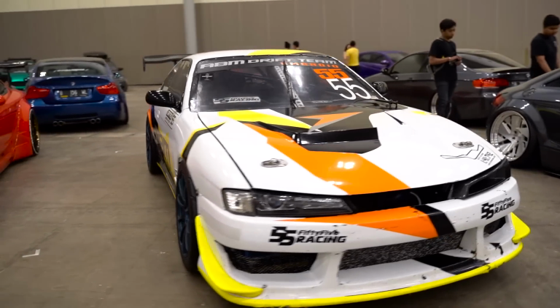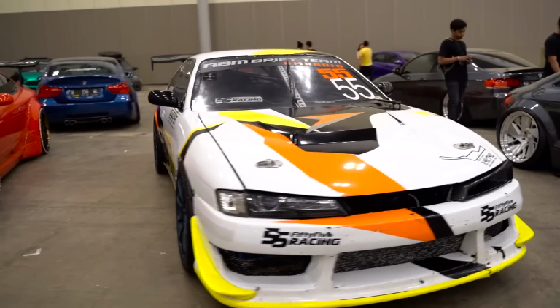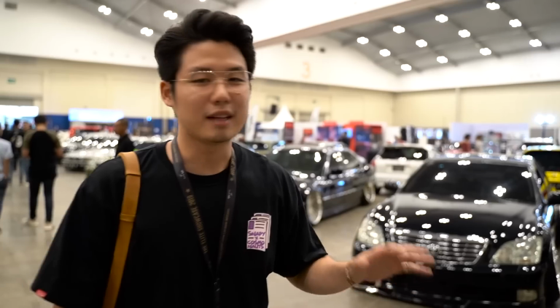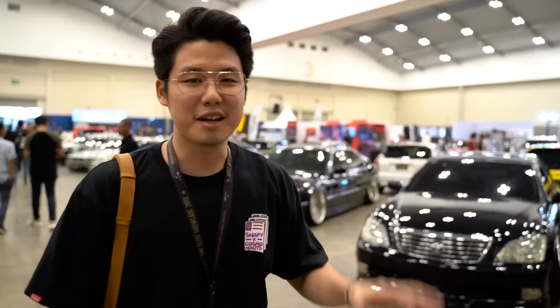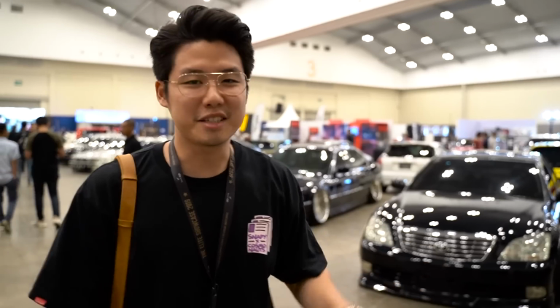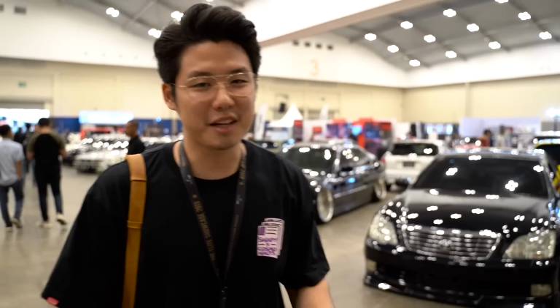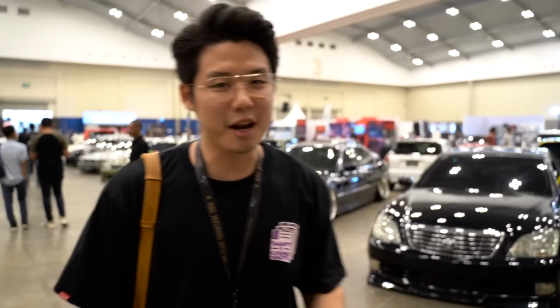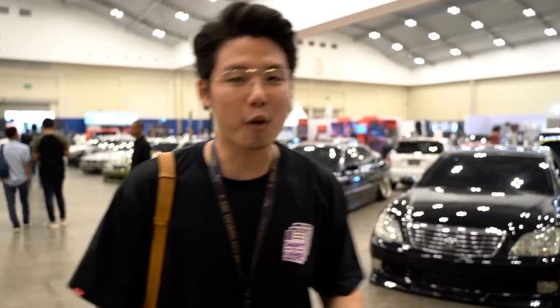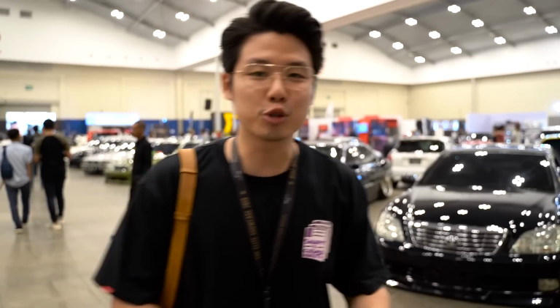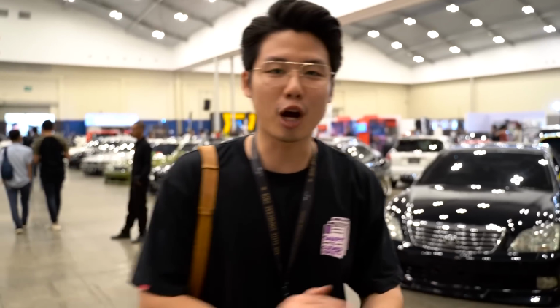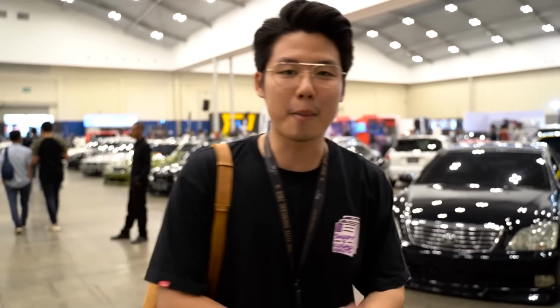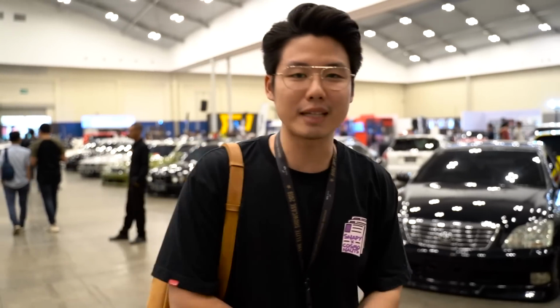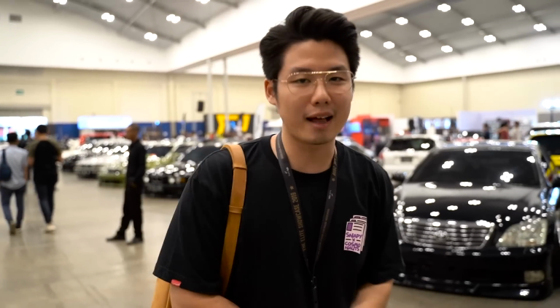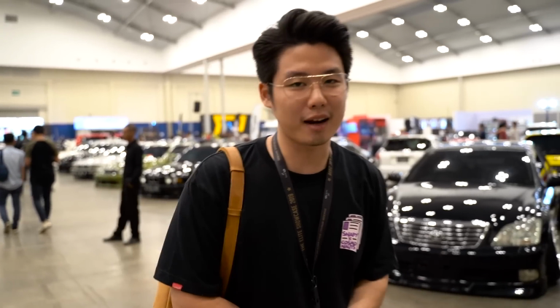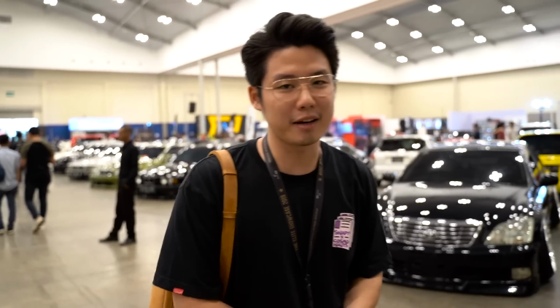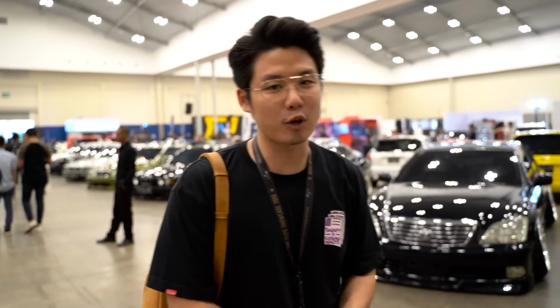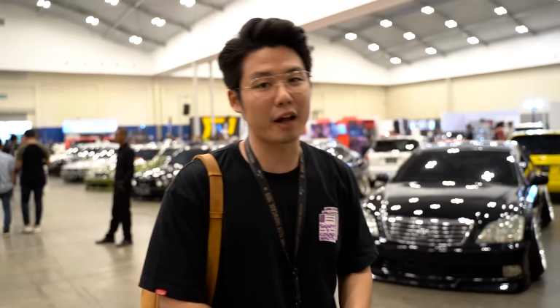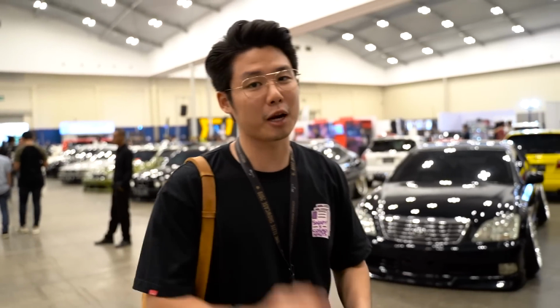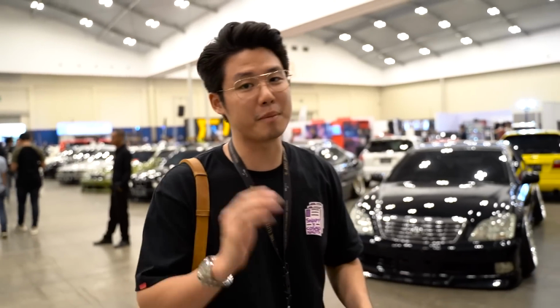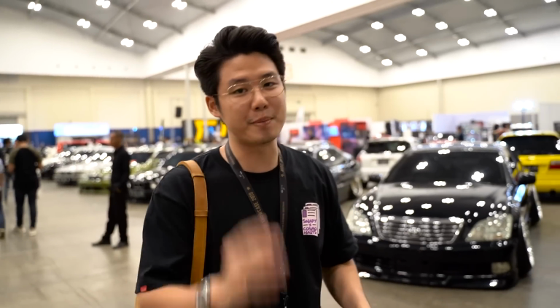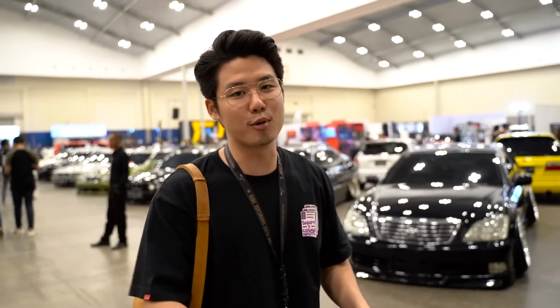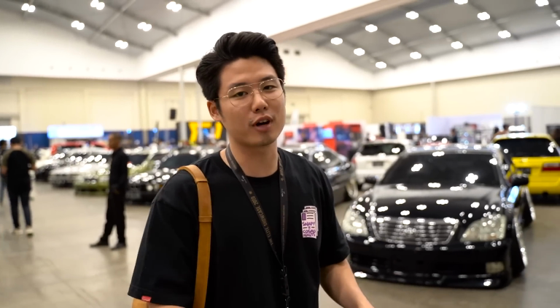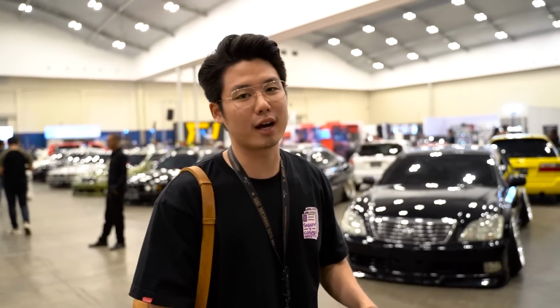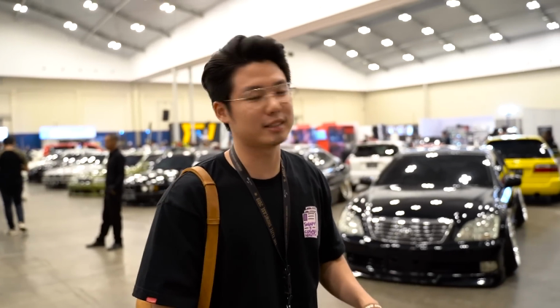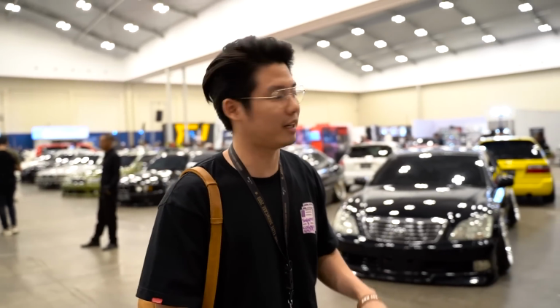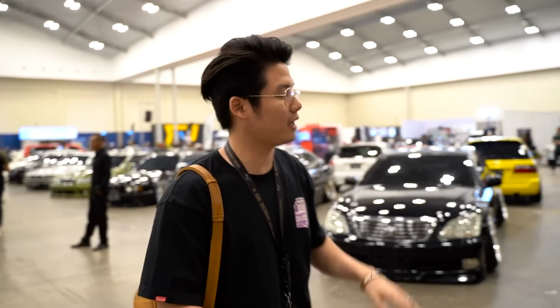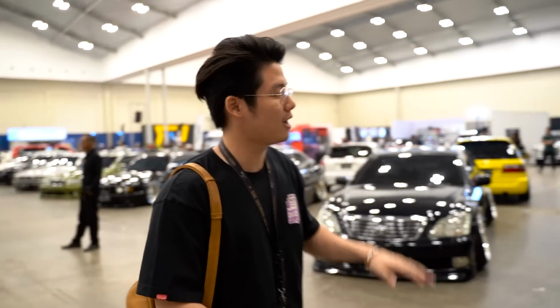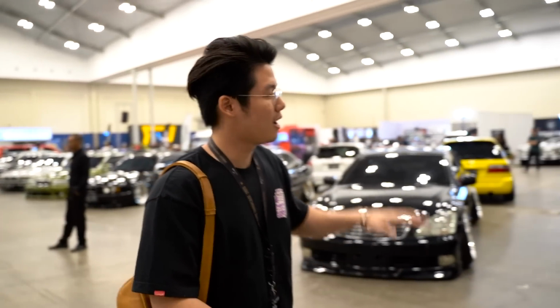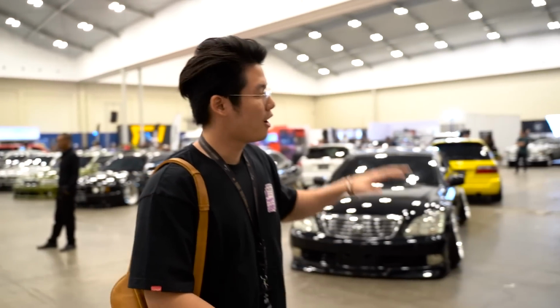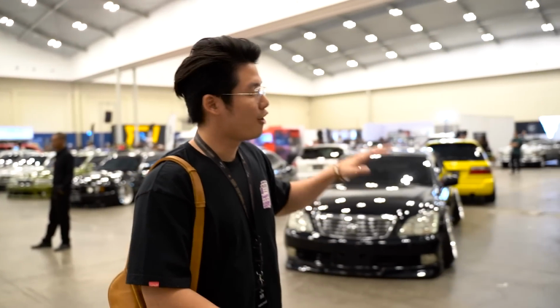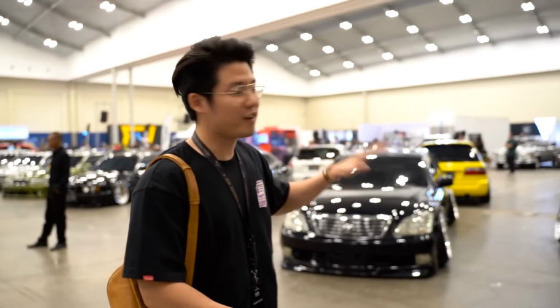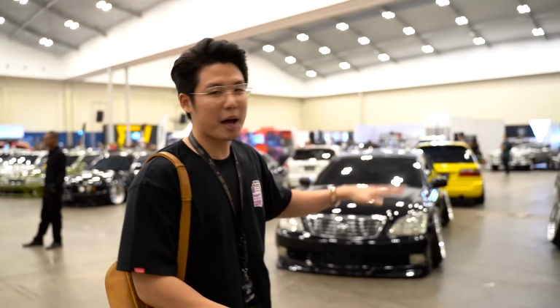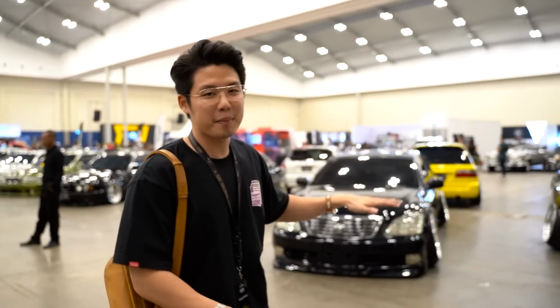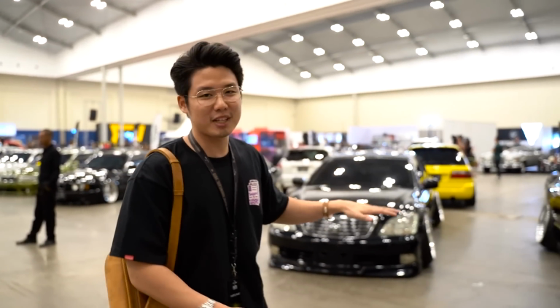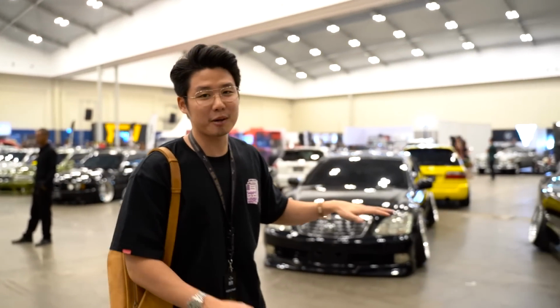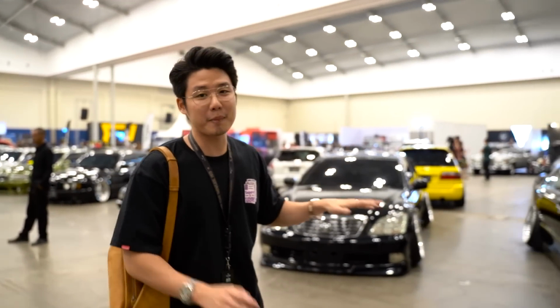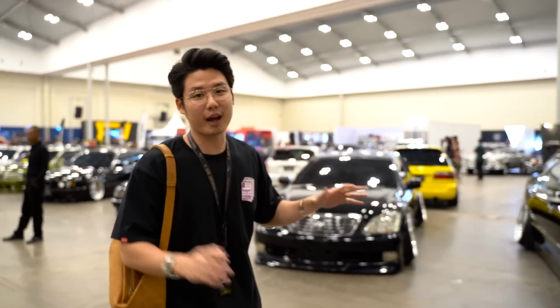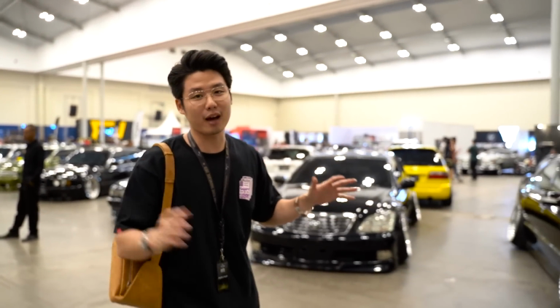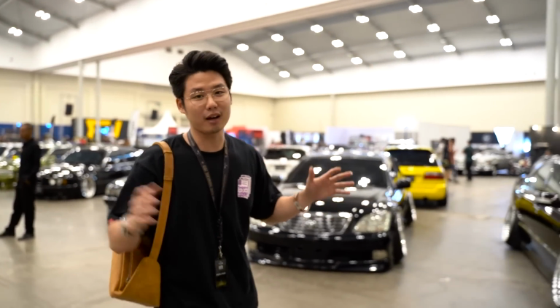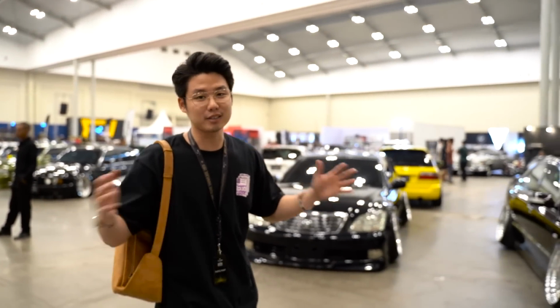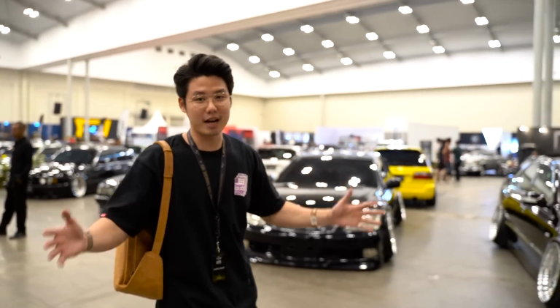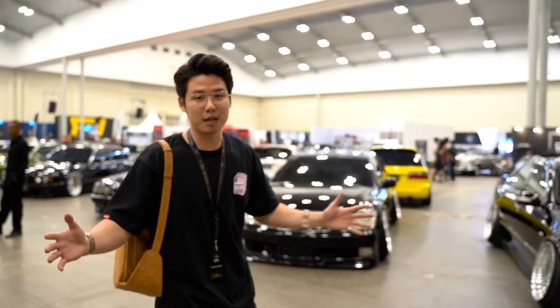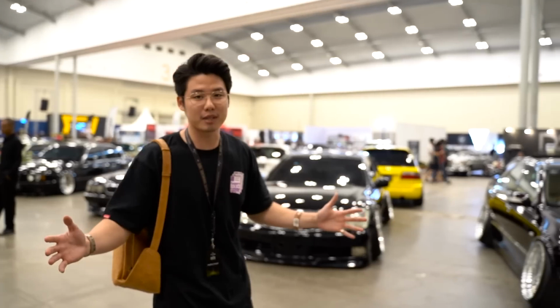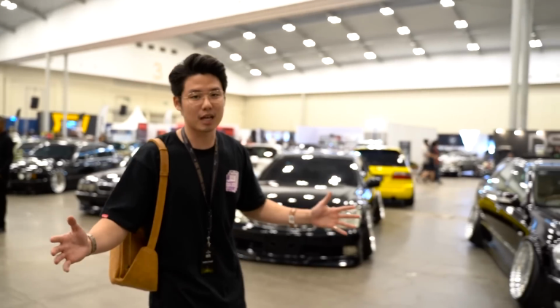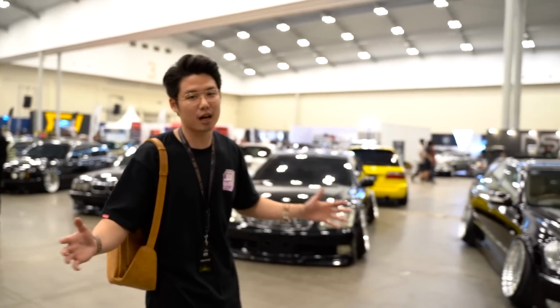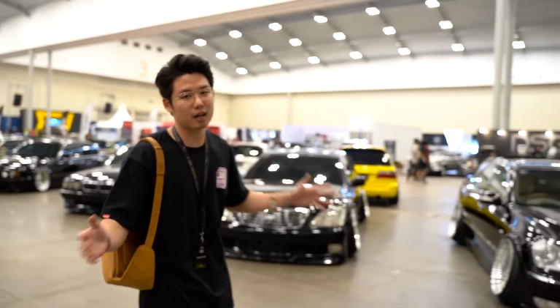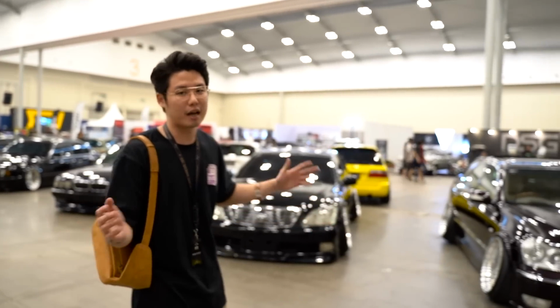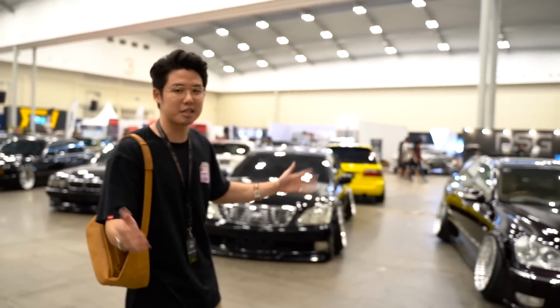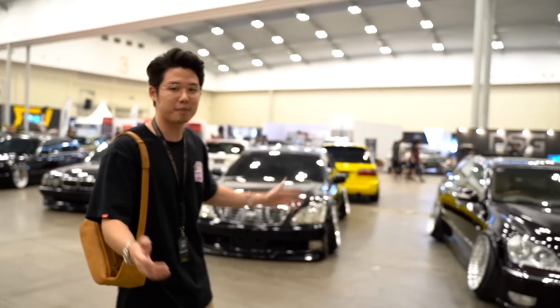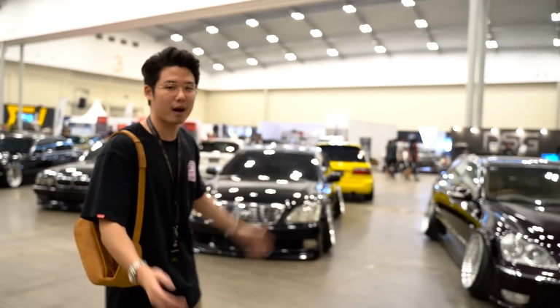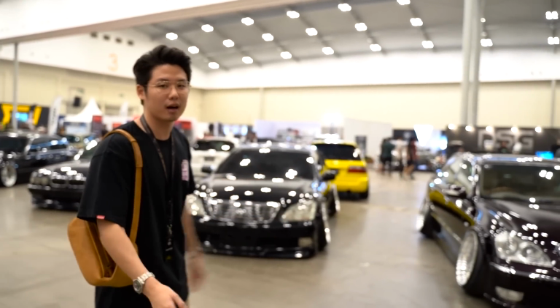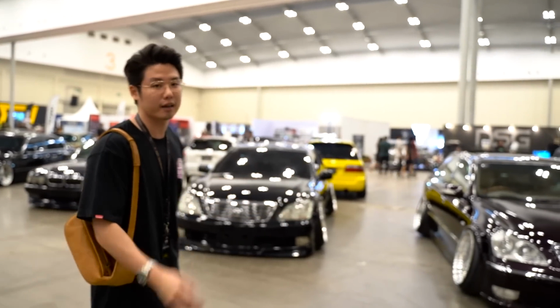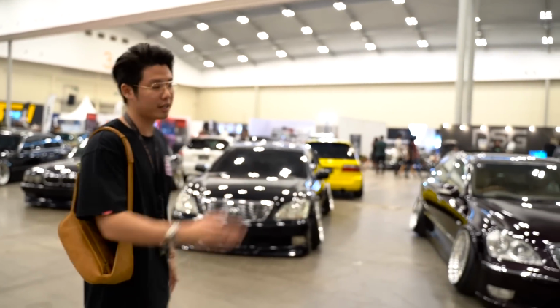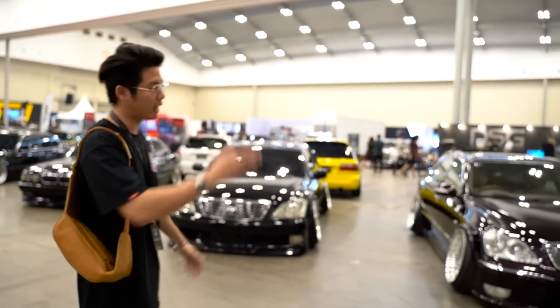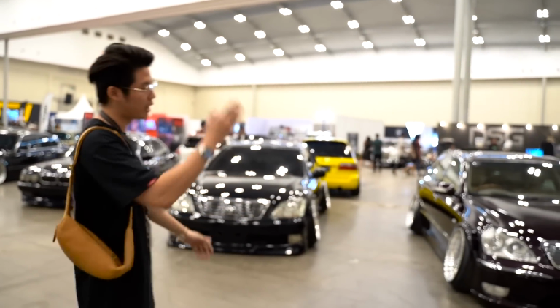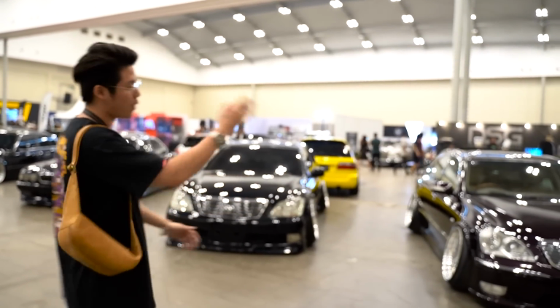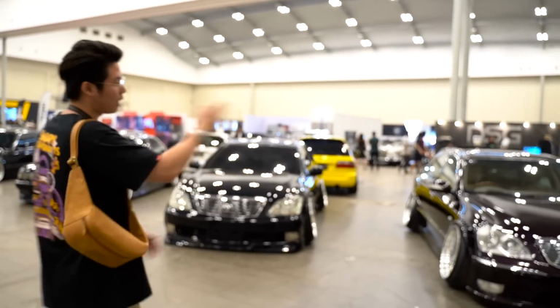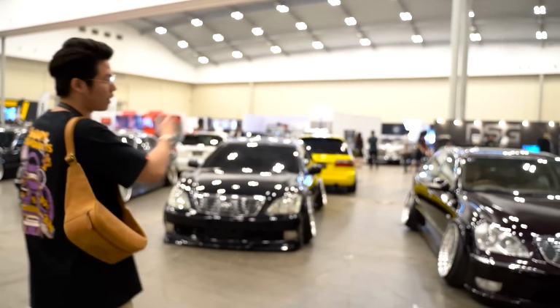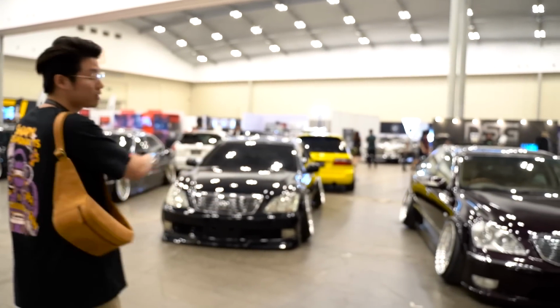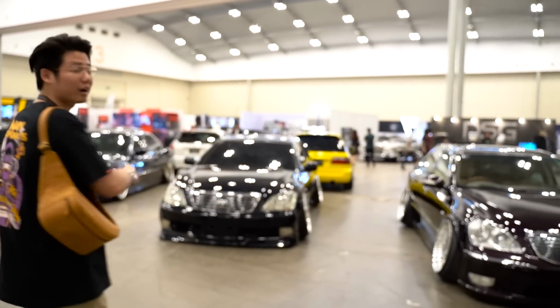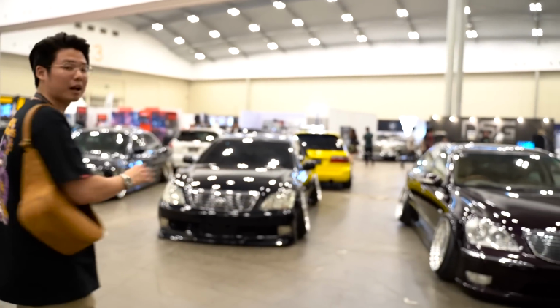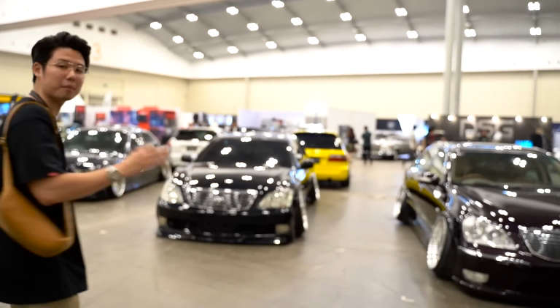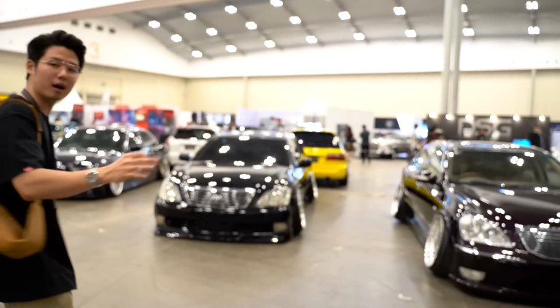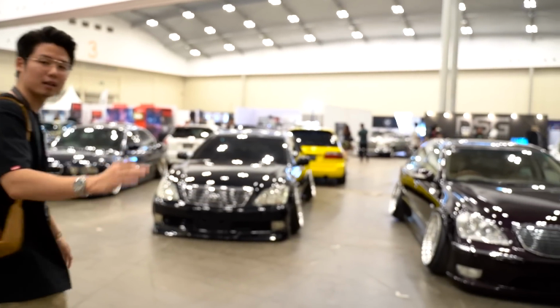Nah di sini ada yang gue suka banget, alirannya itu aliran Bippu guys. Jadi VIP tapi pake sedan besar dari Jepang. Ini ada 2 Crown.